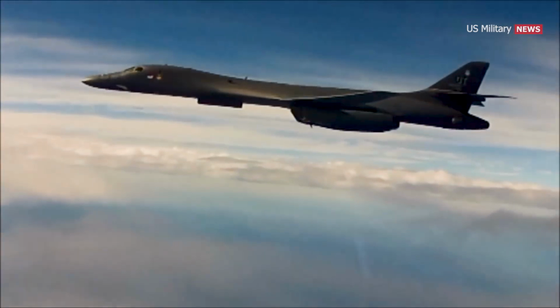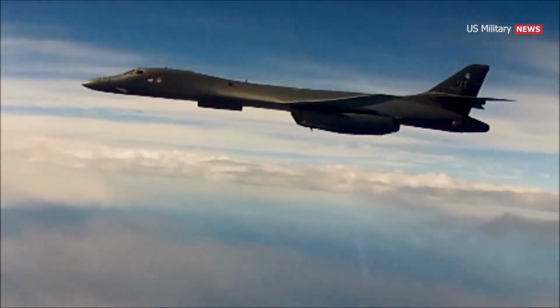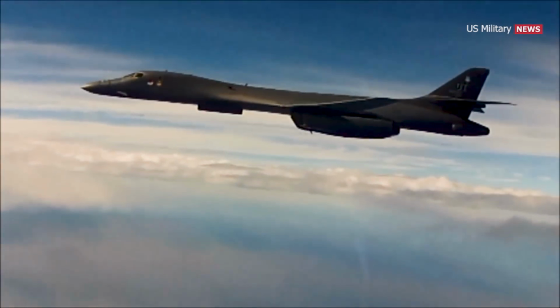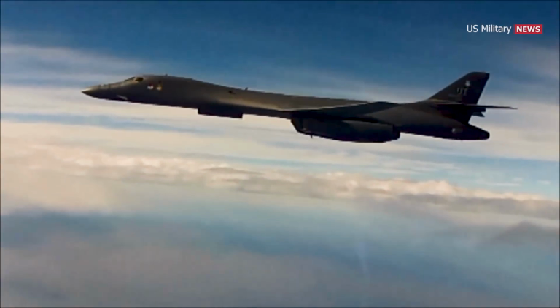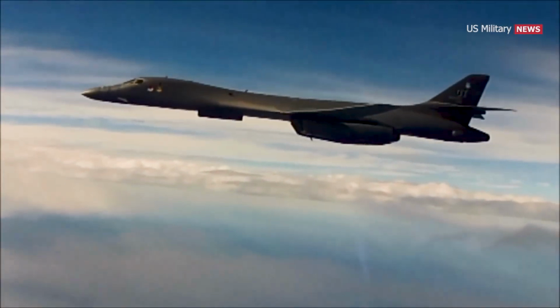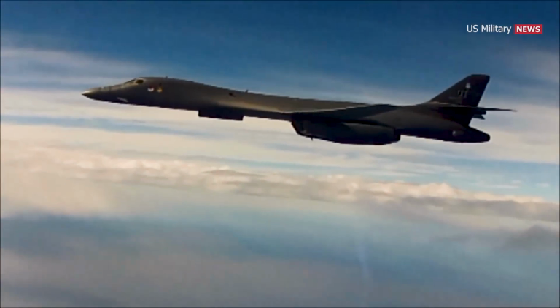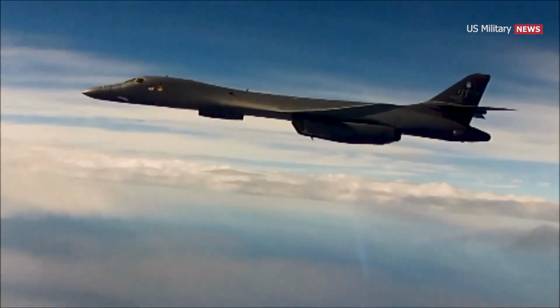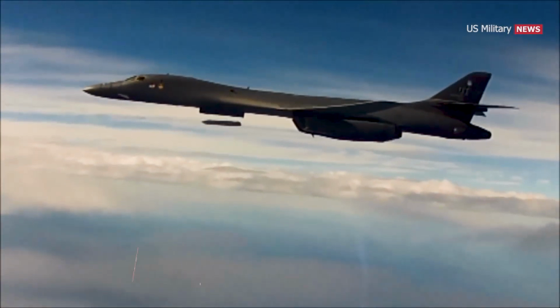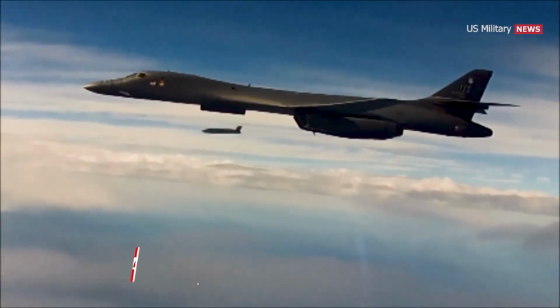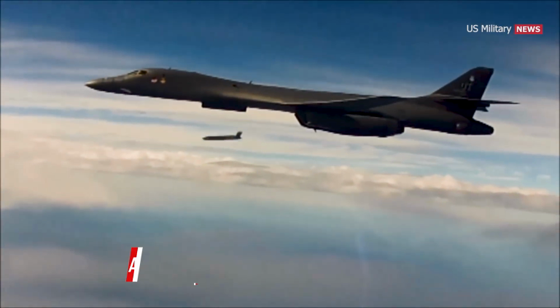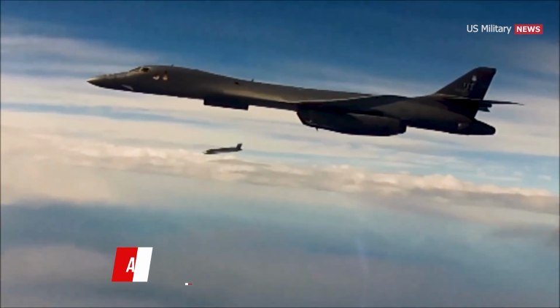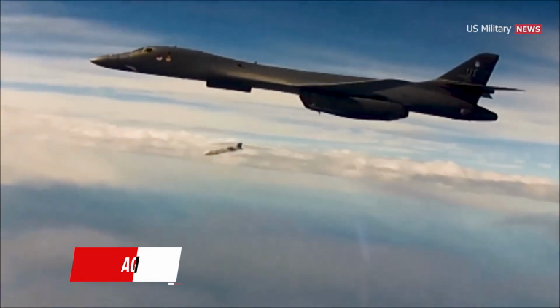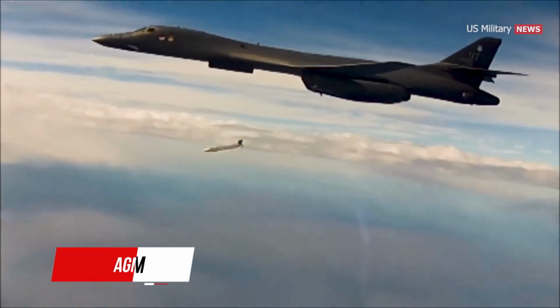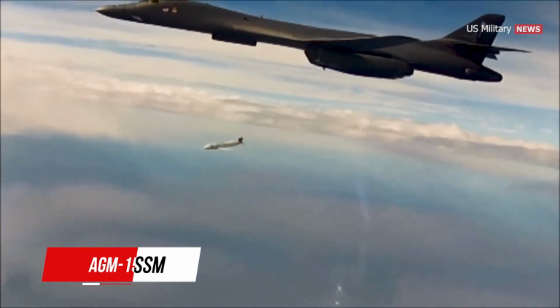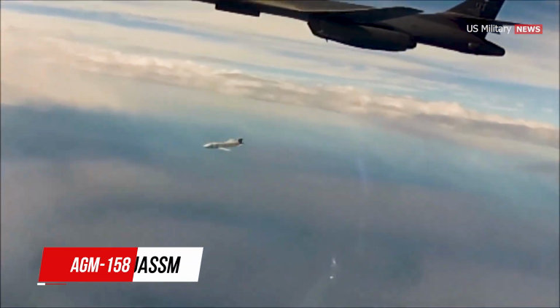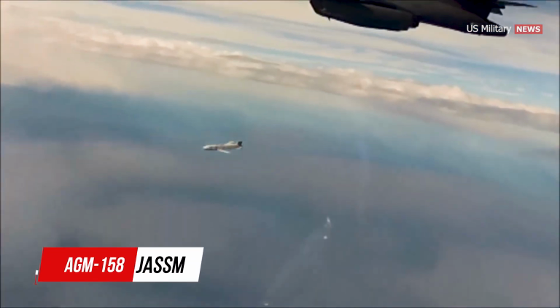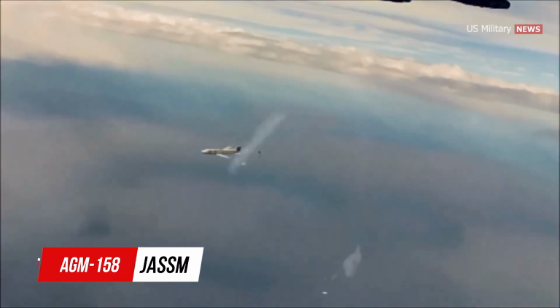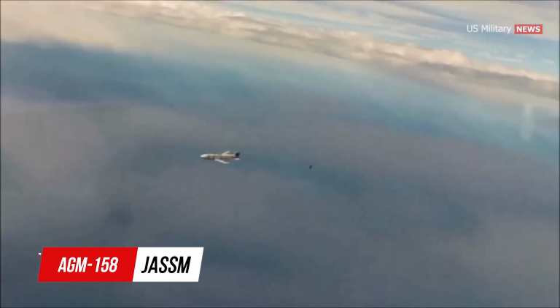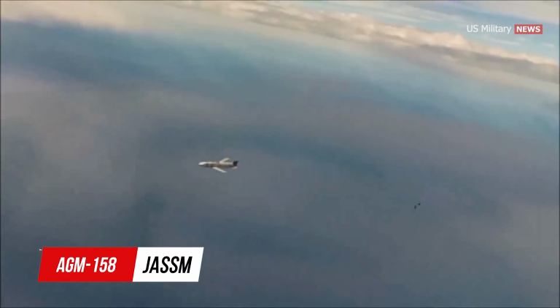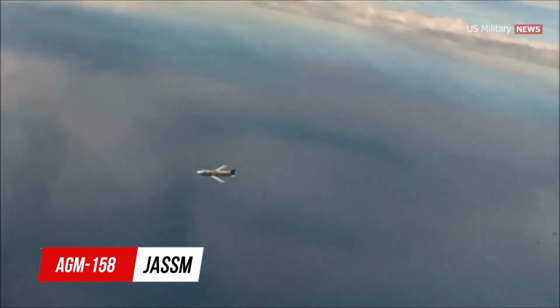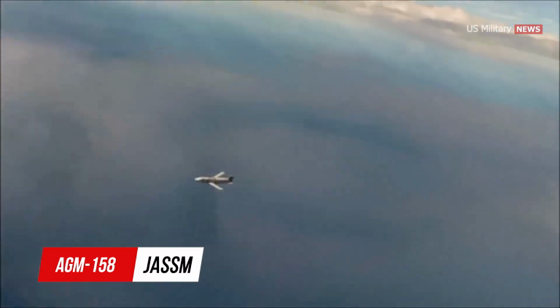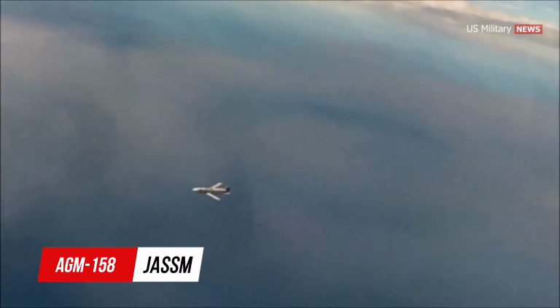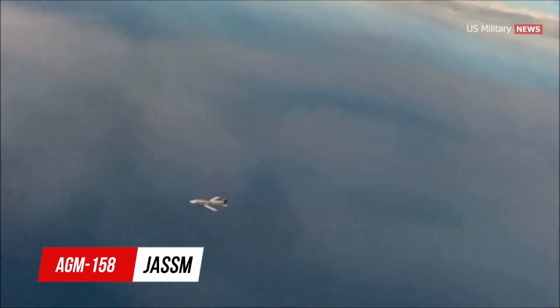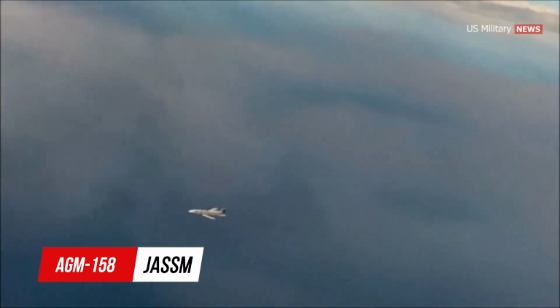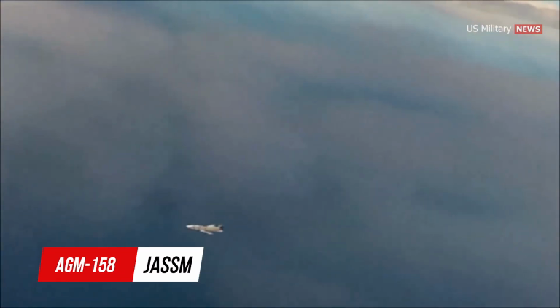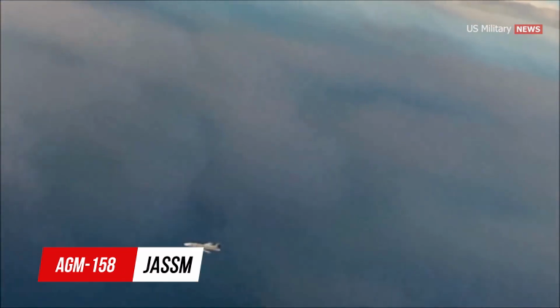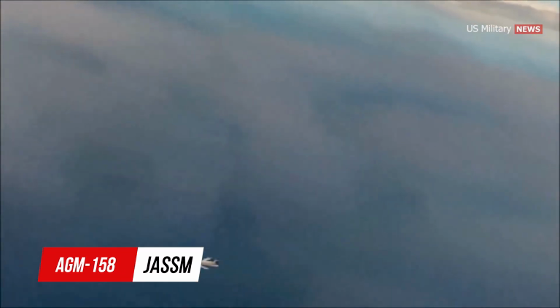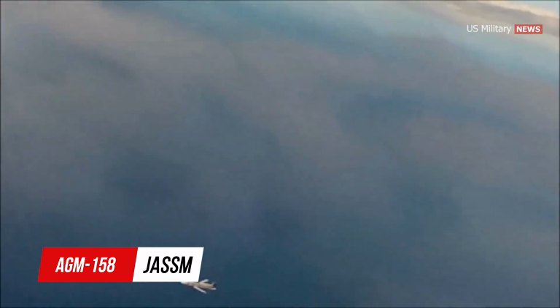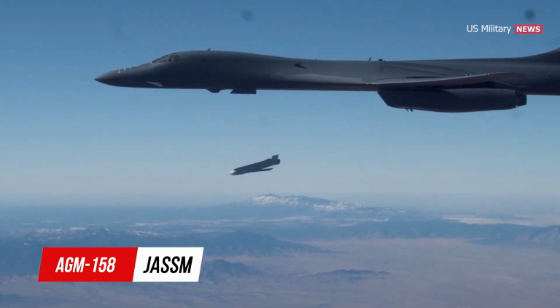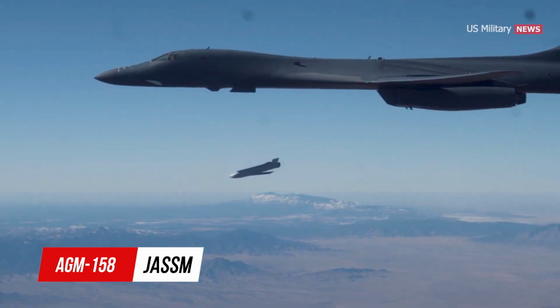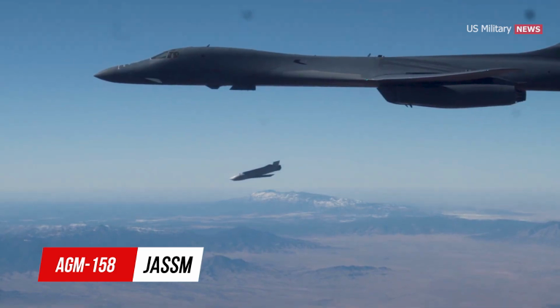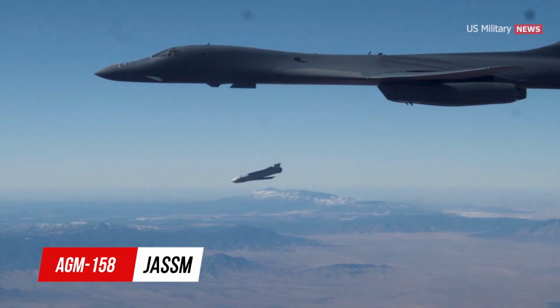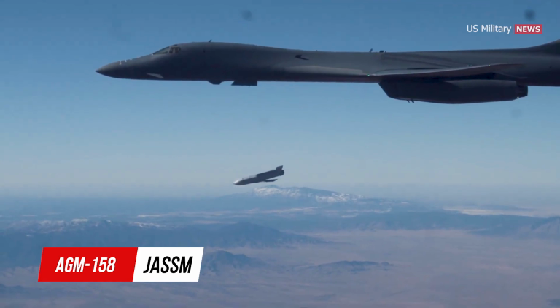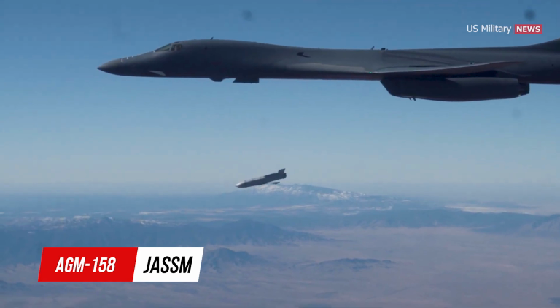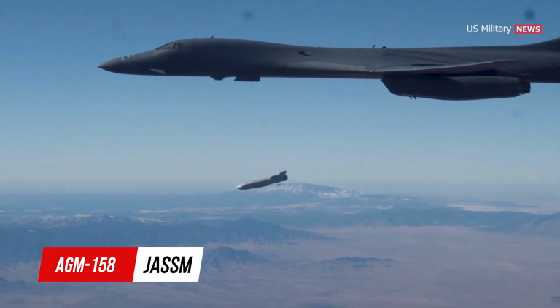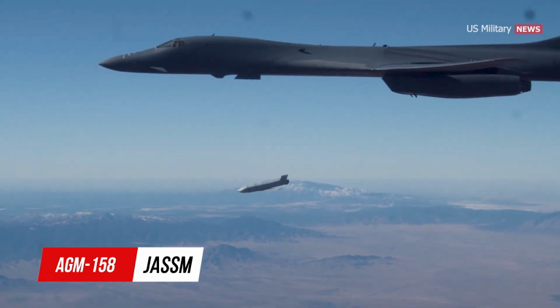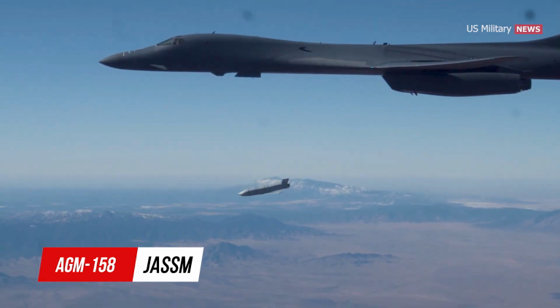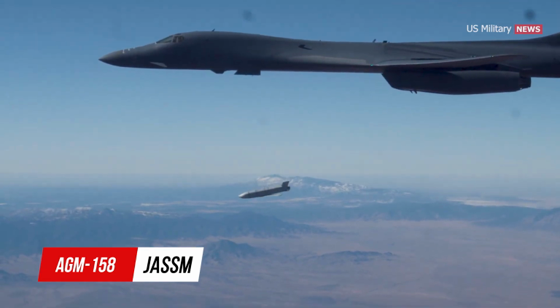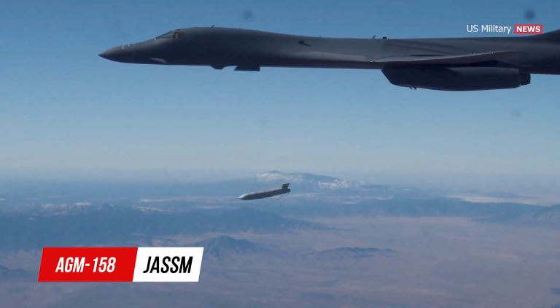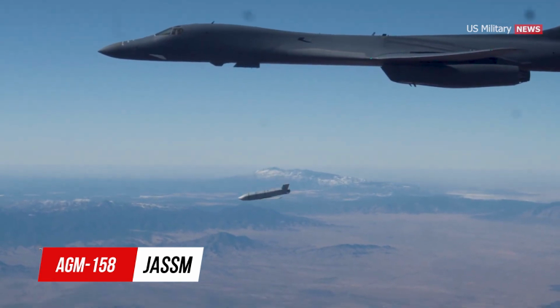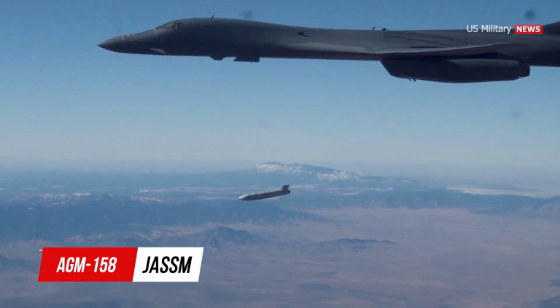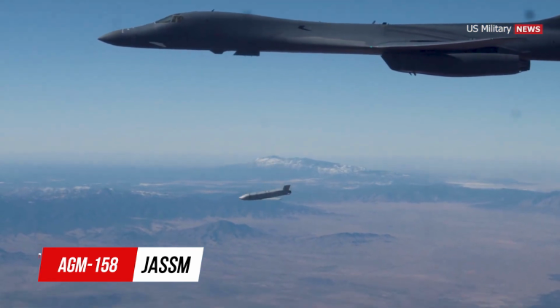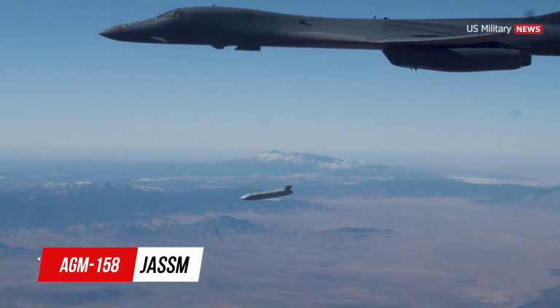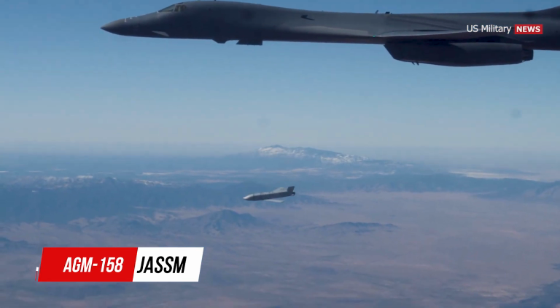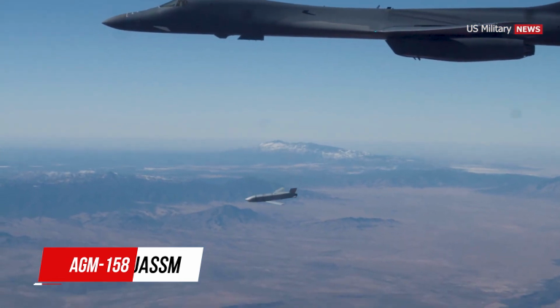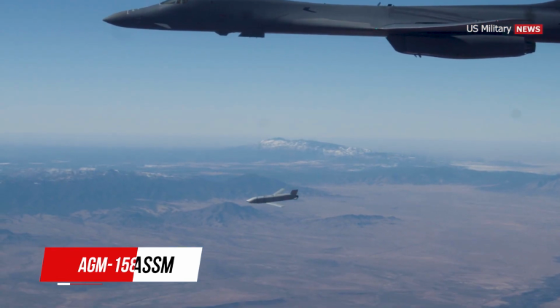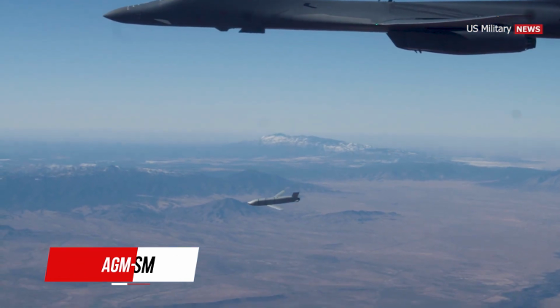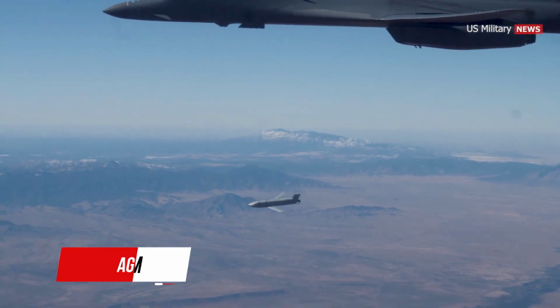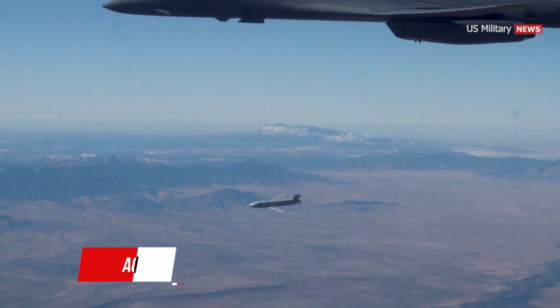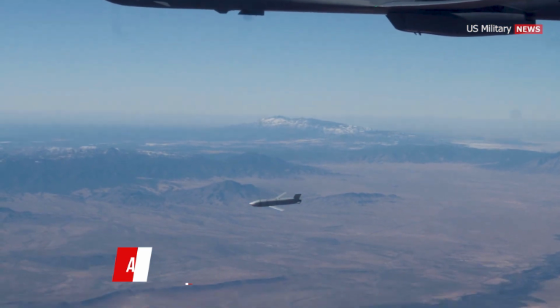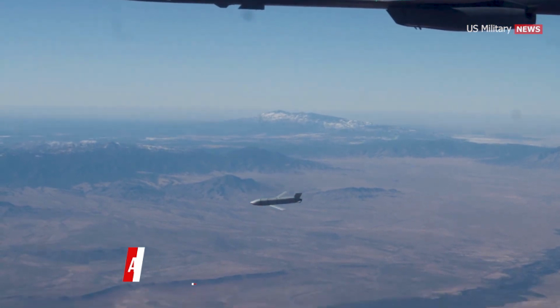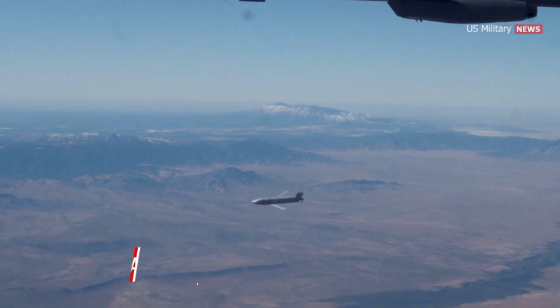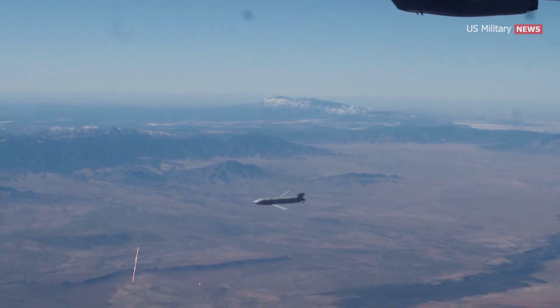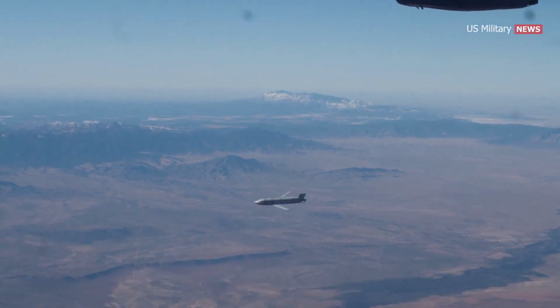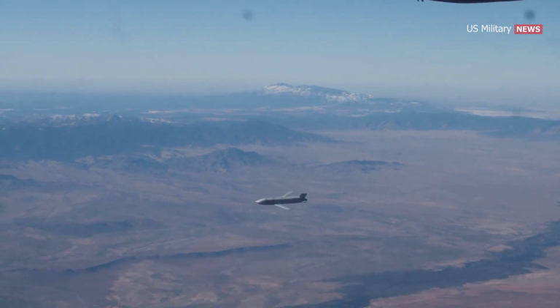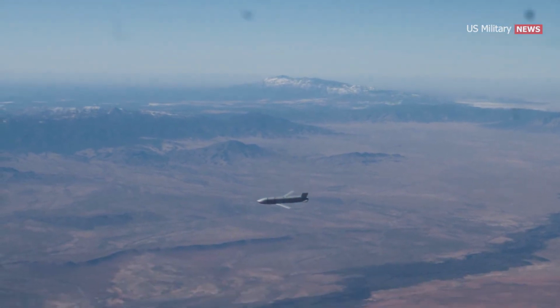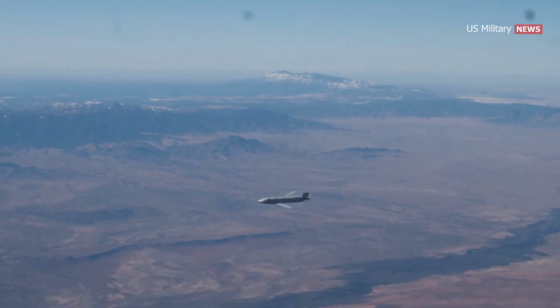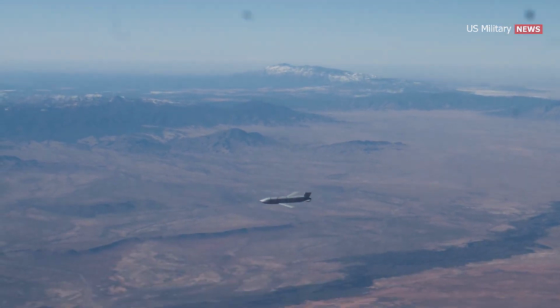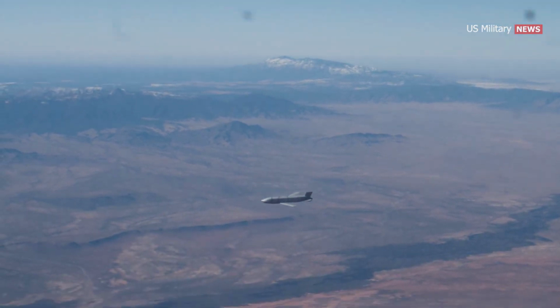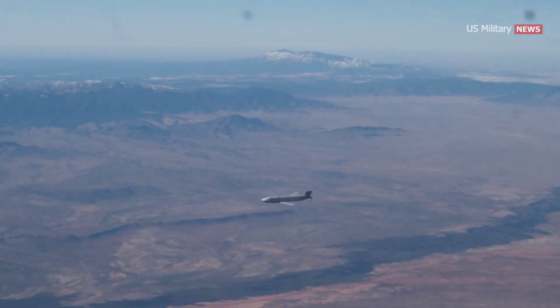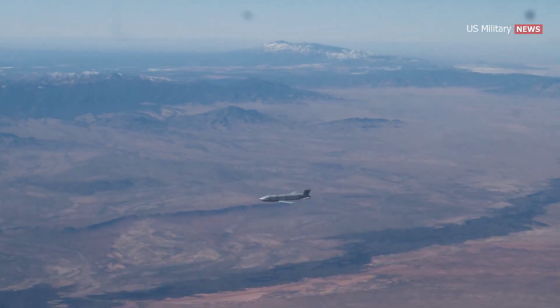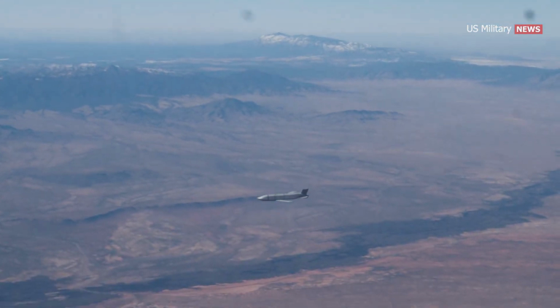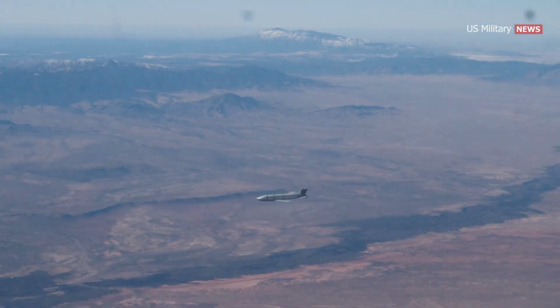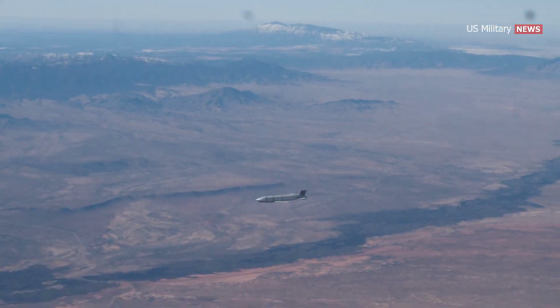Likely around 200 miles away from their target, the B-1s released 19 AGM-158A joint air-to-surface standoff missiles, JASM, from their bomb bays.